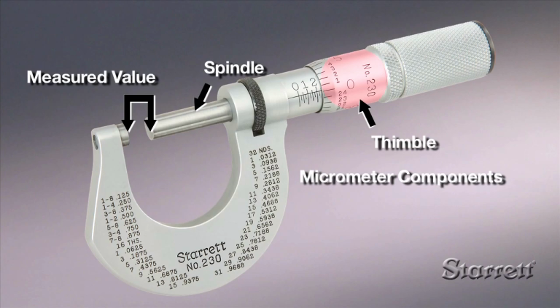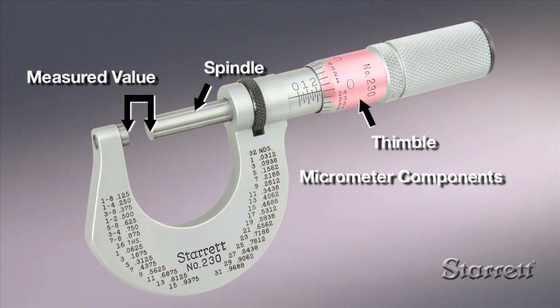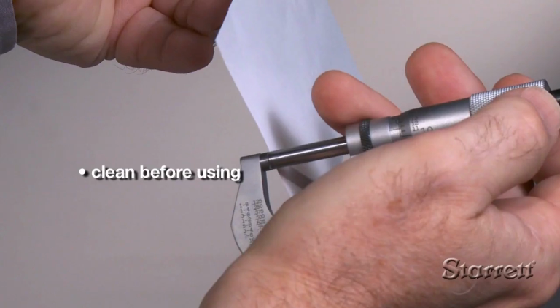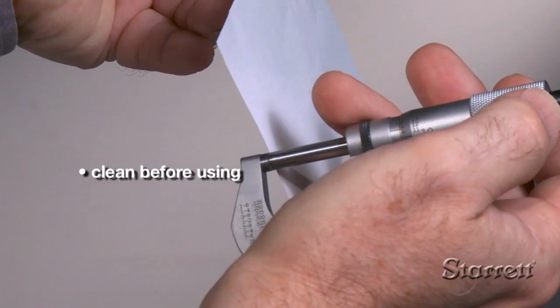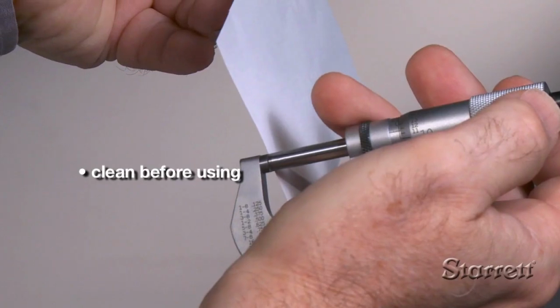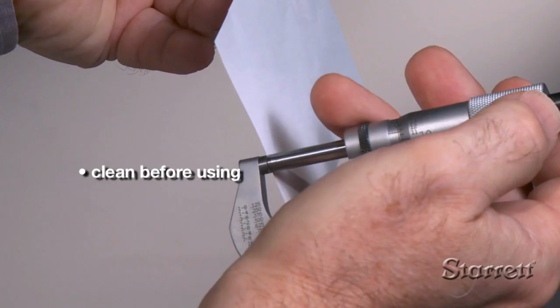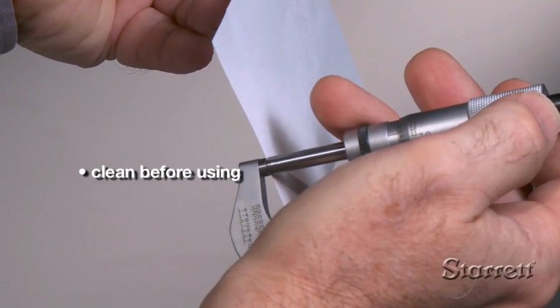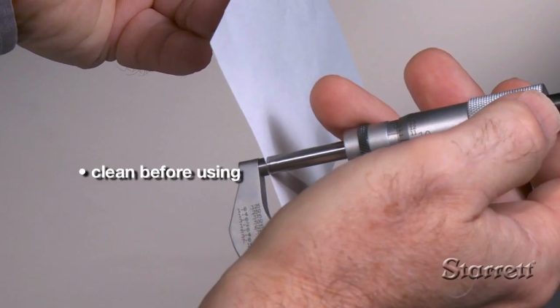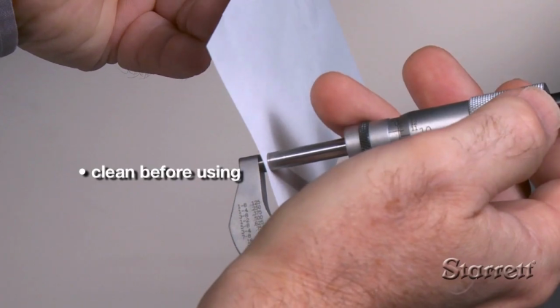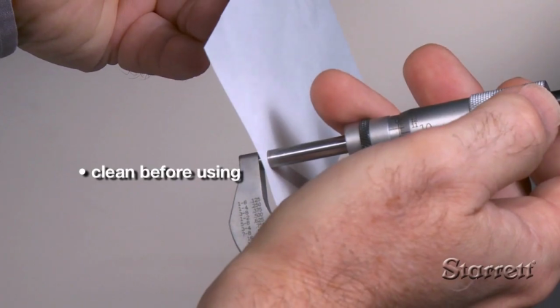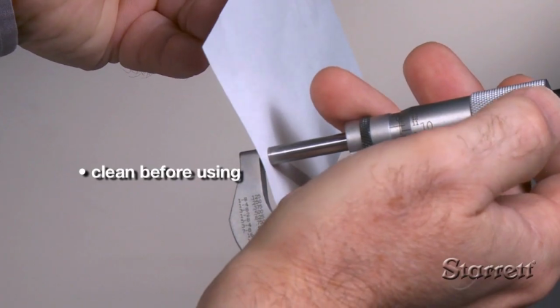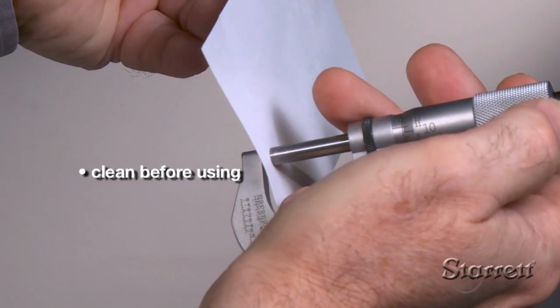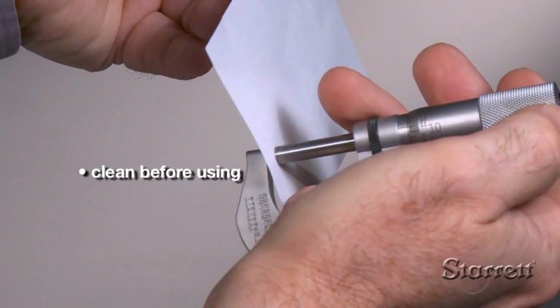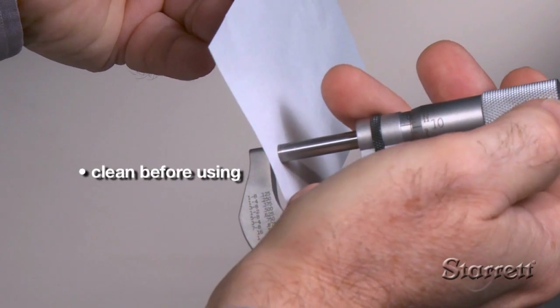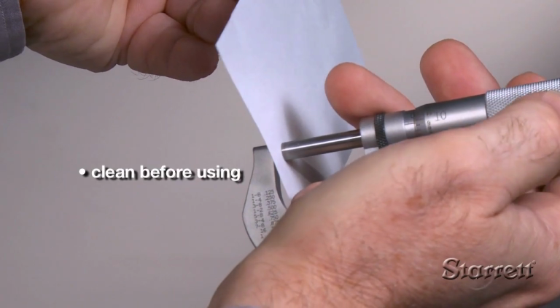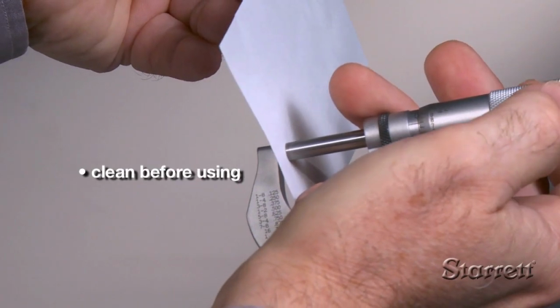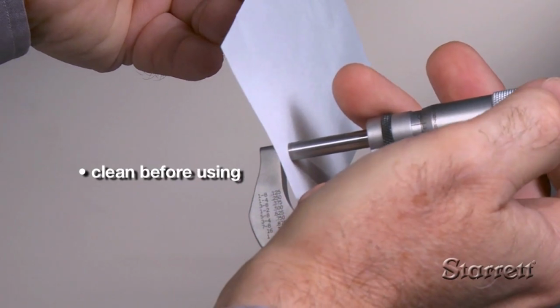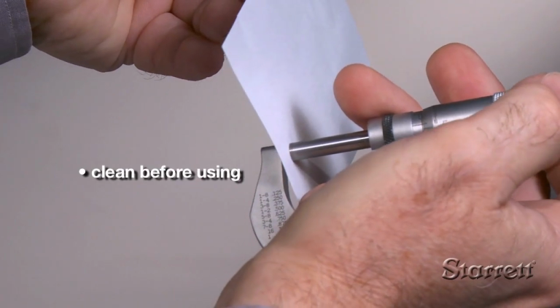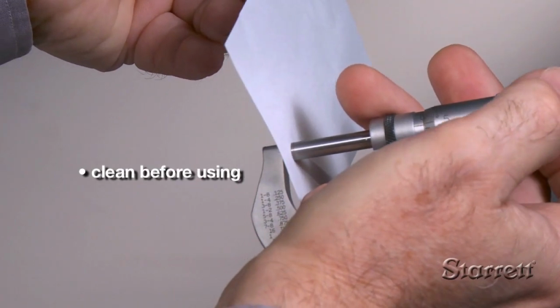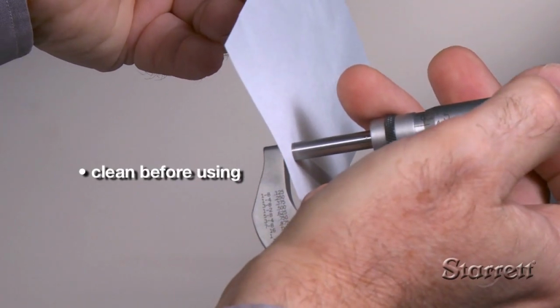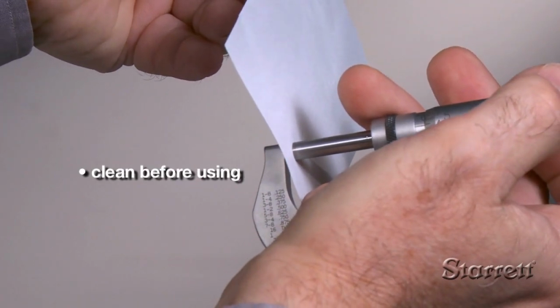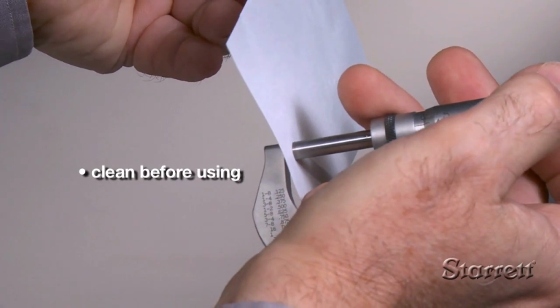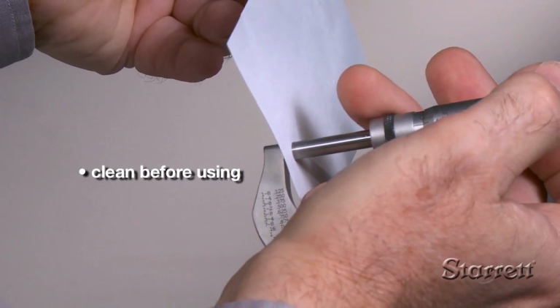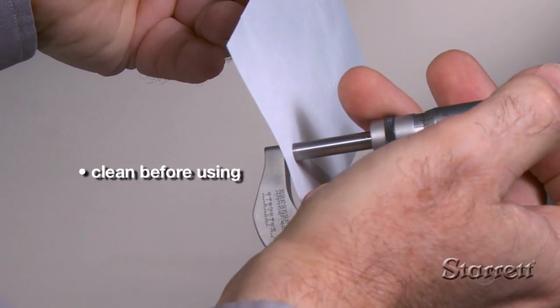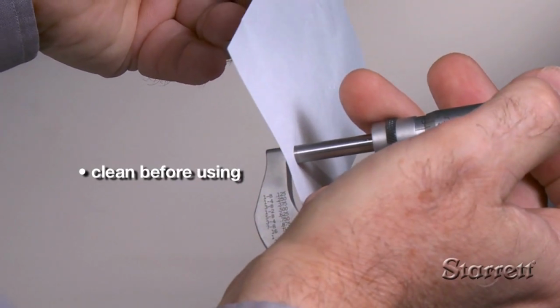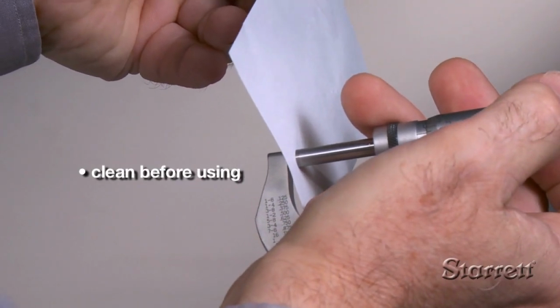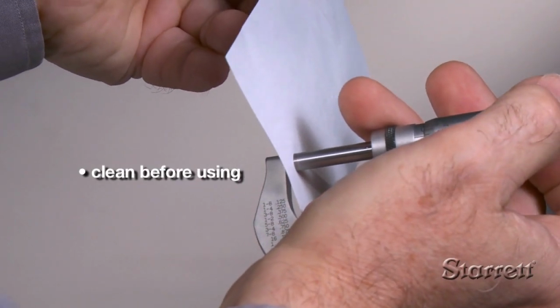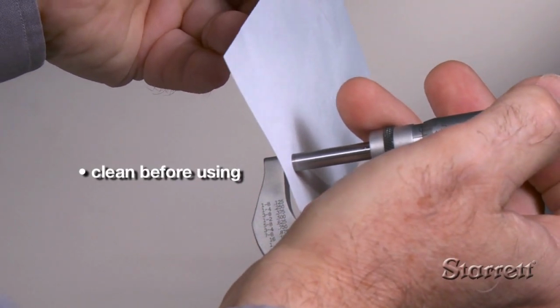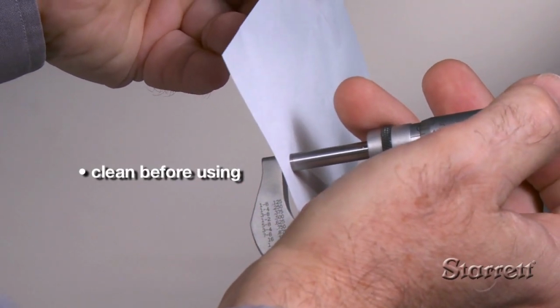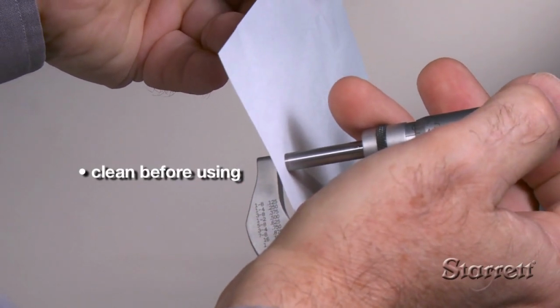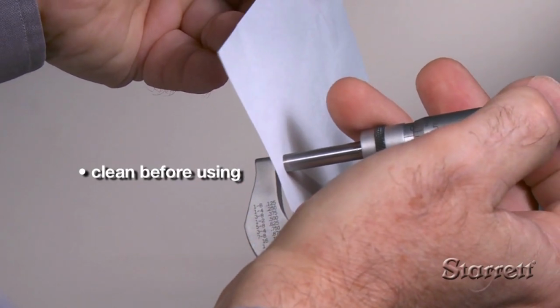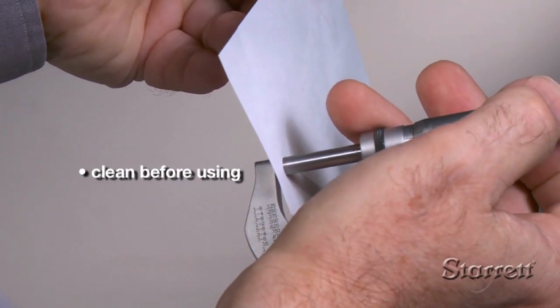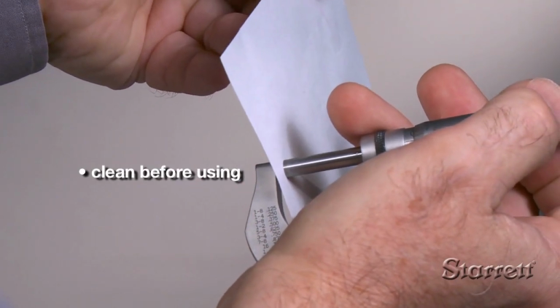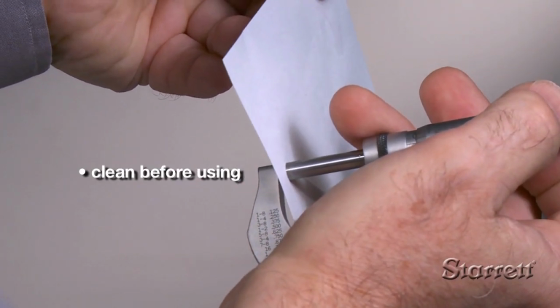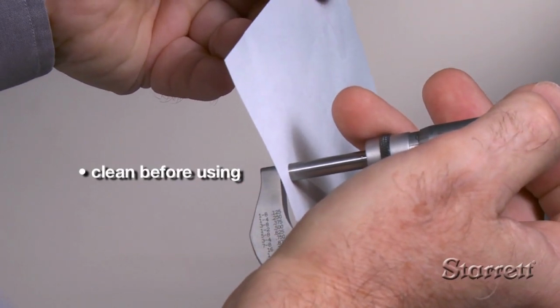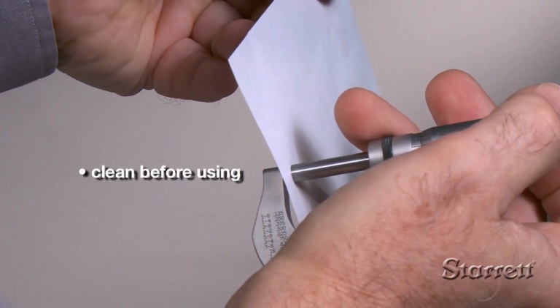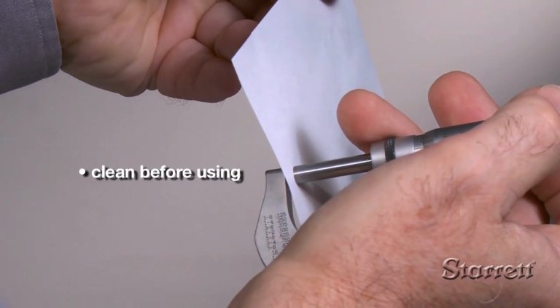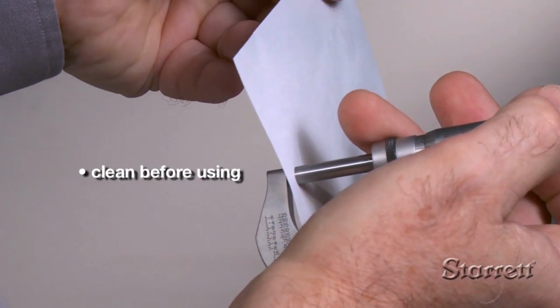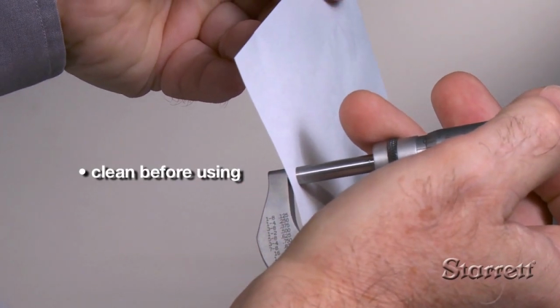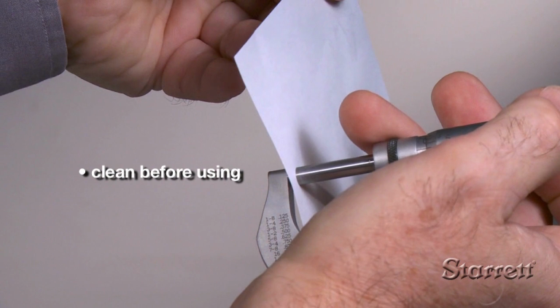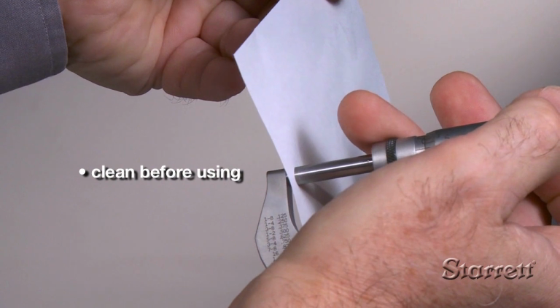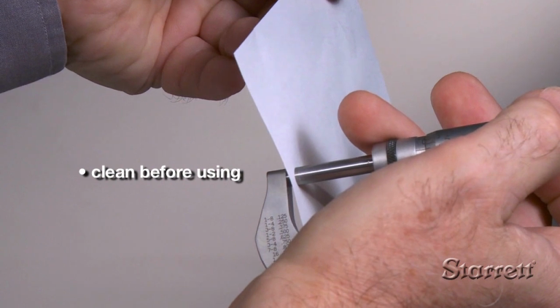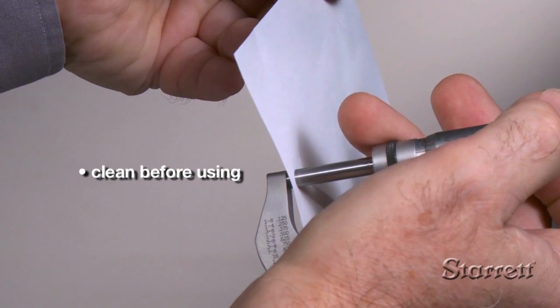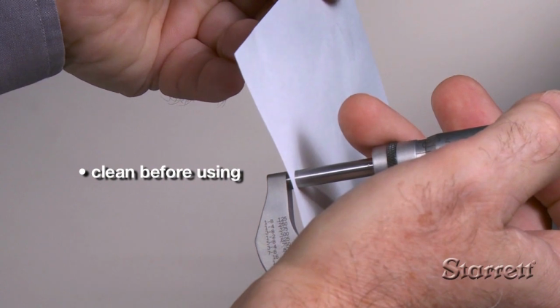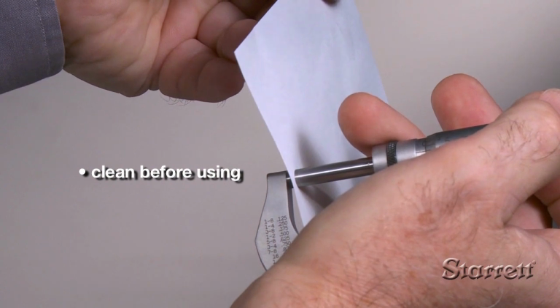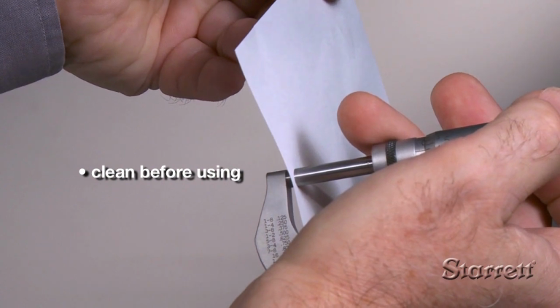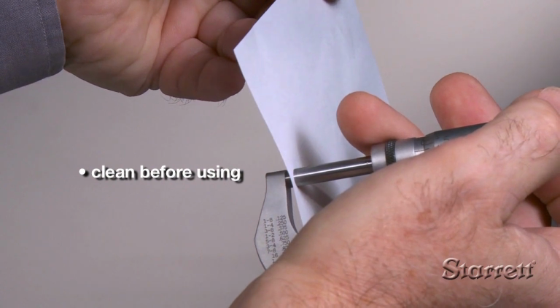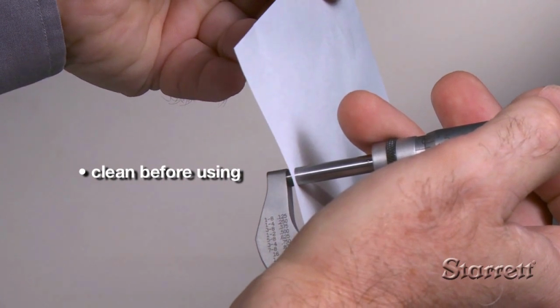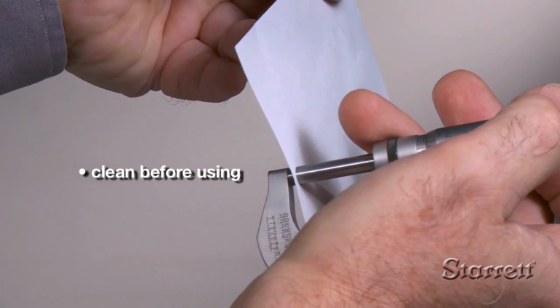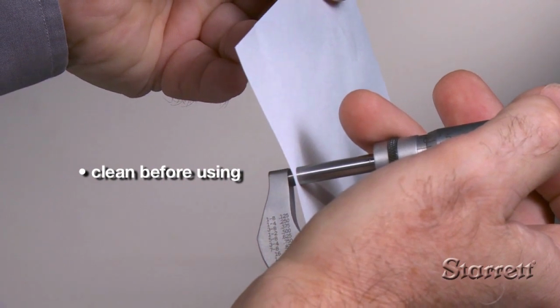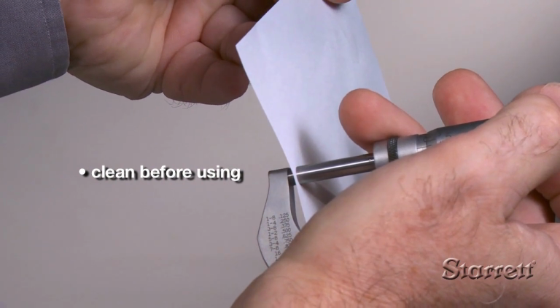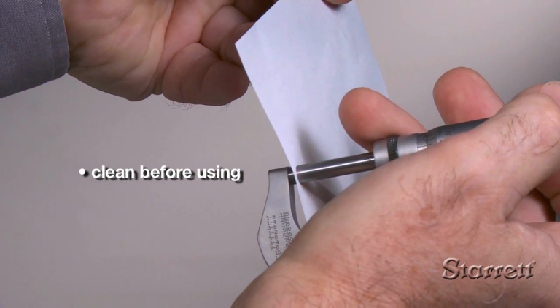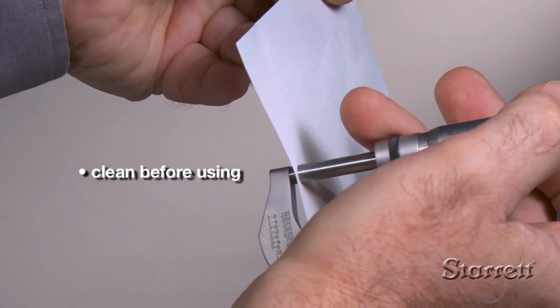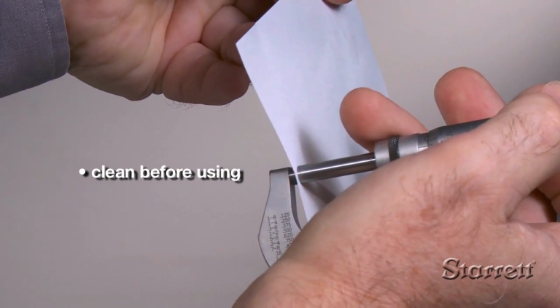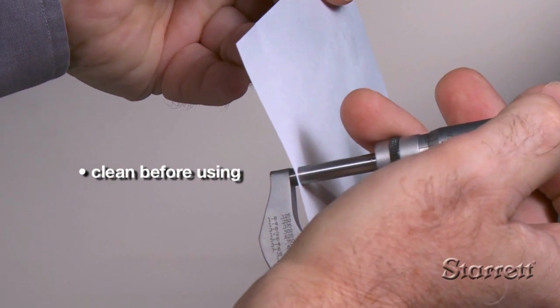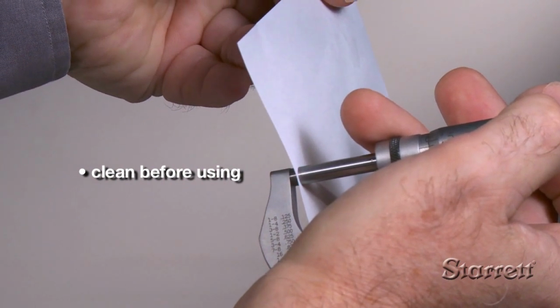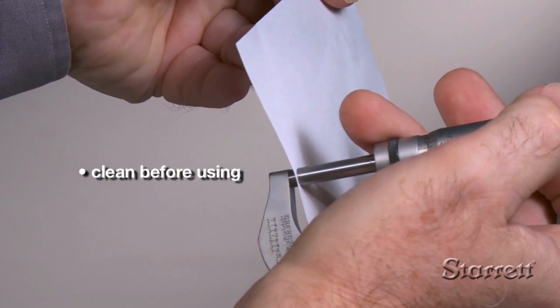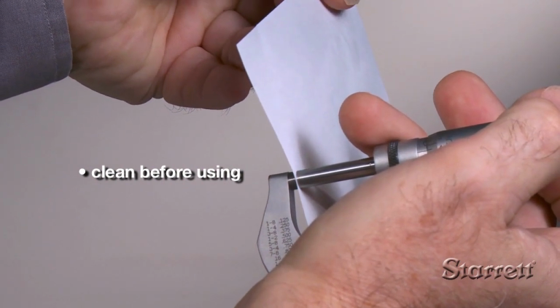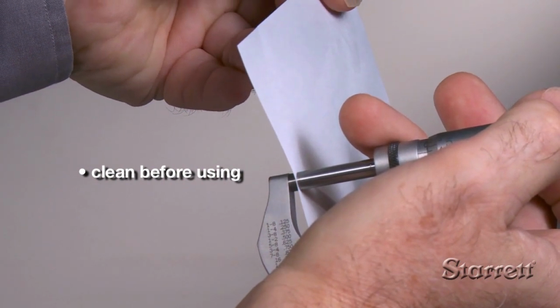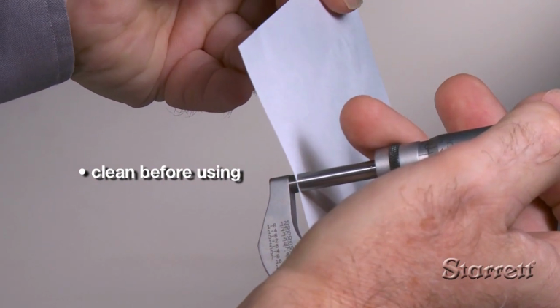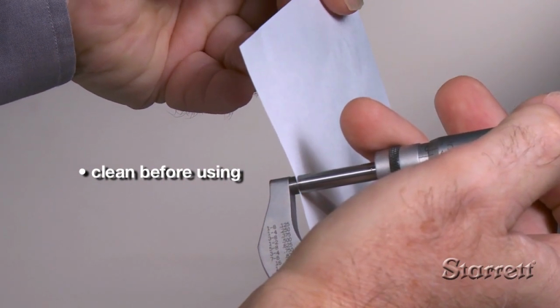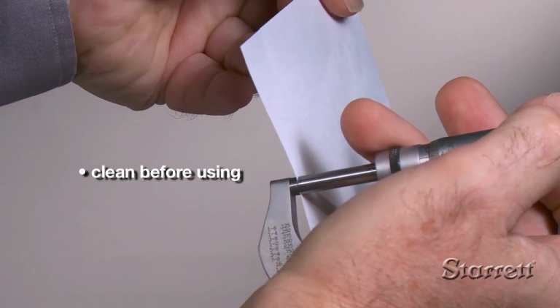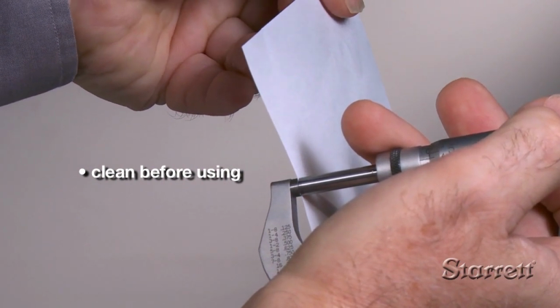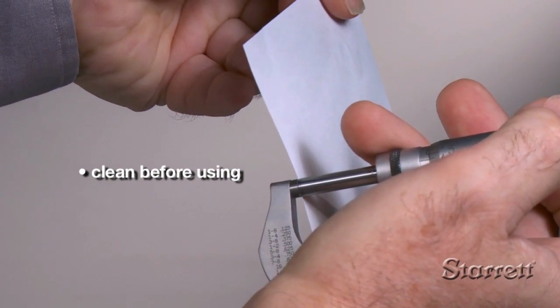It's good practice to clean the measuring faces before using. Gently close the micrometer on a clean piece of paper, then slowly pull it out.